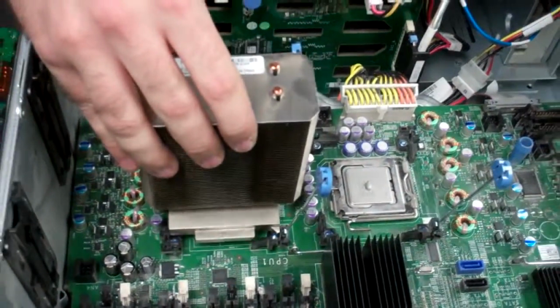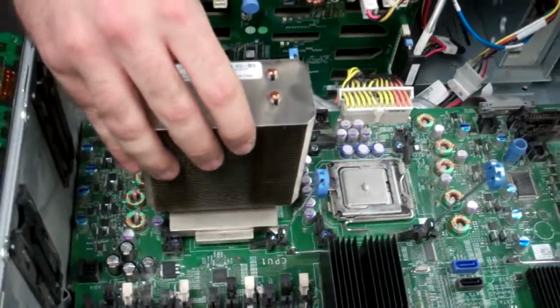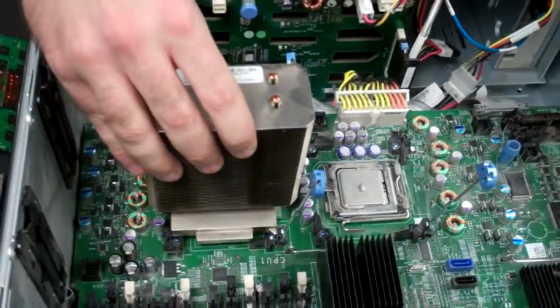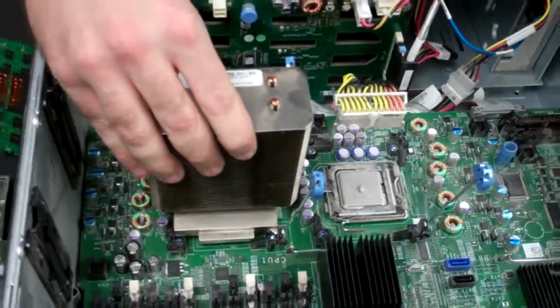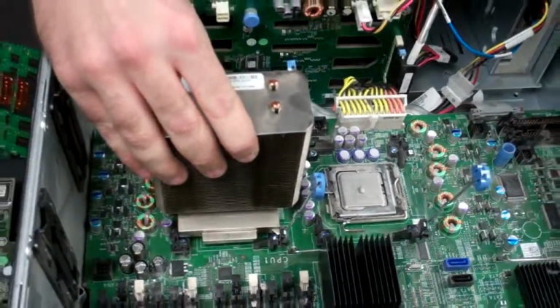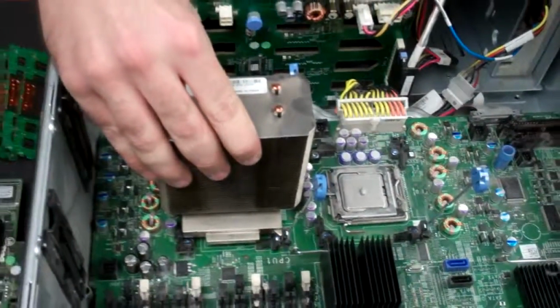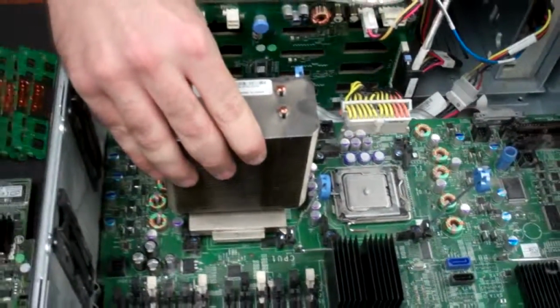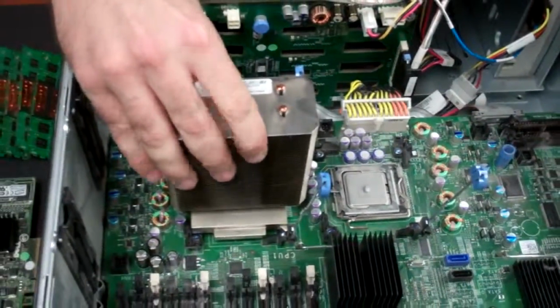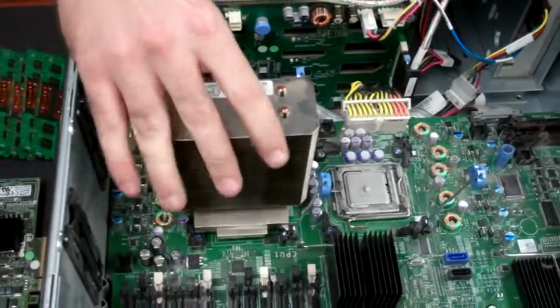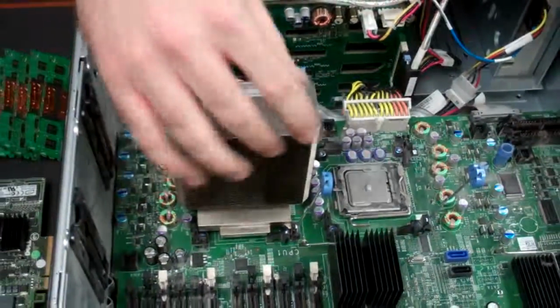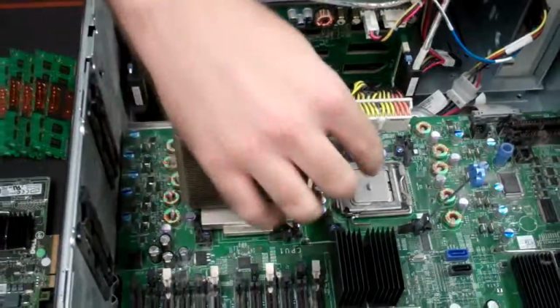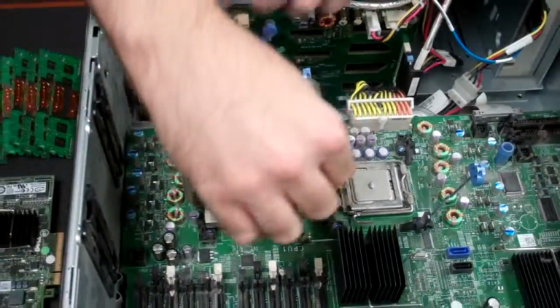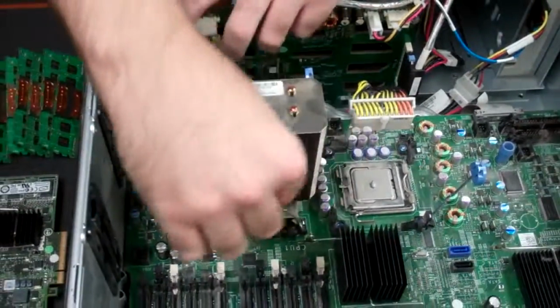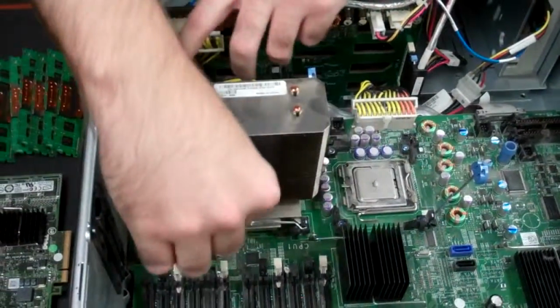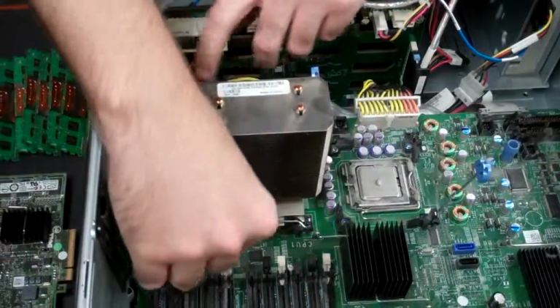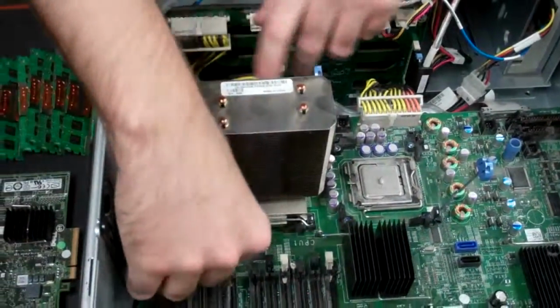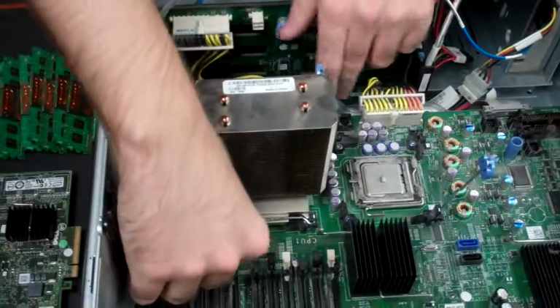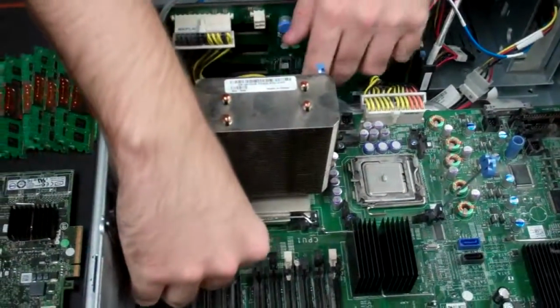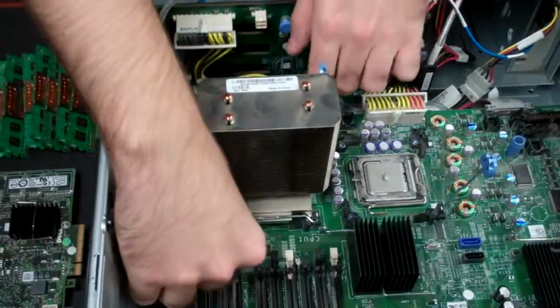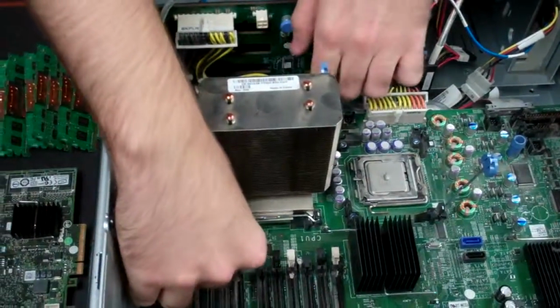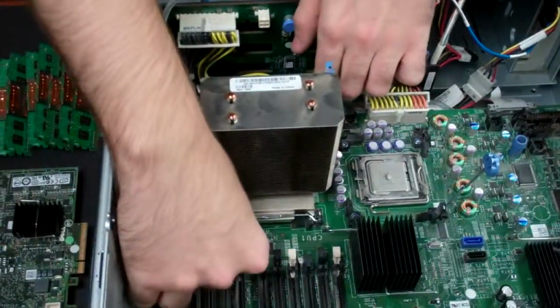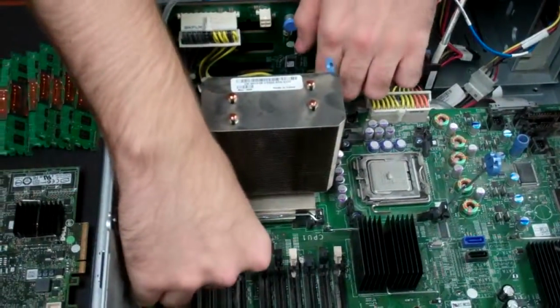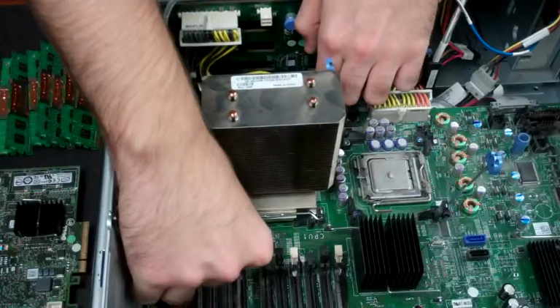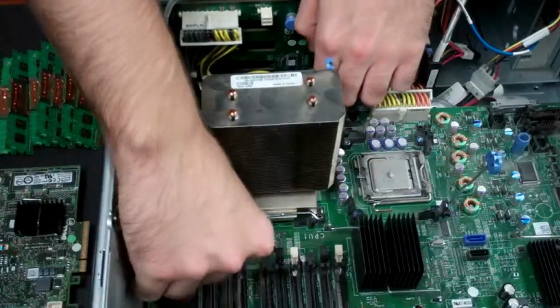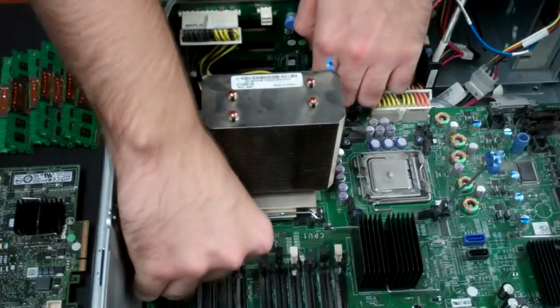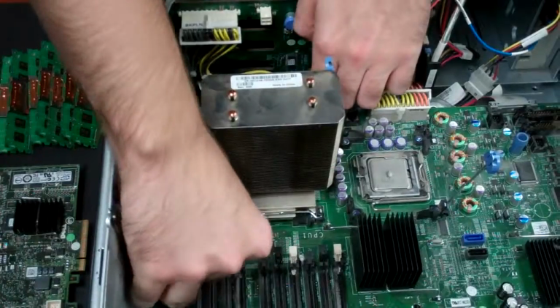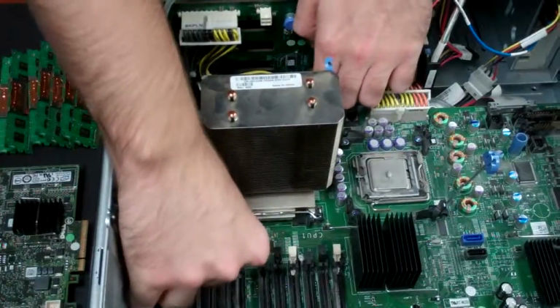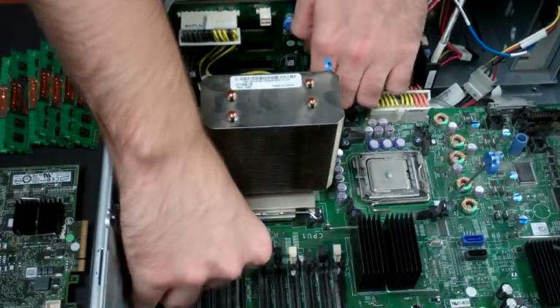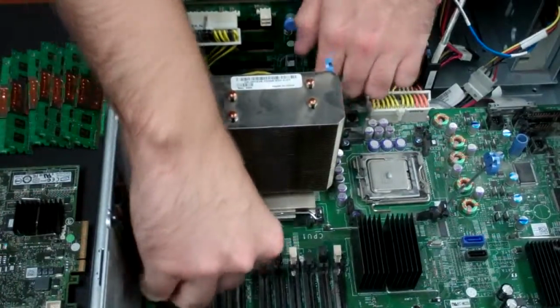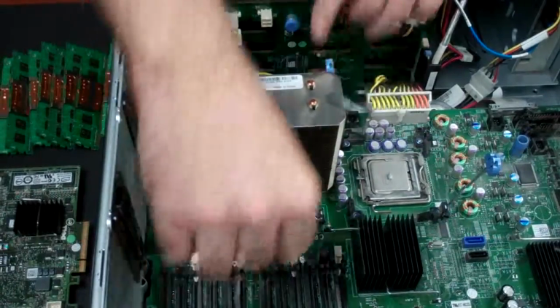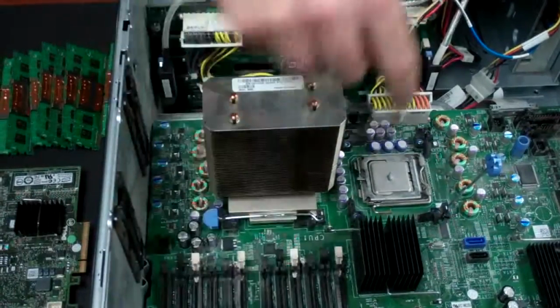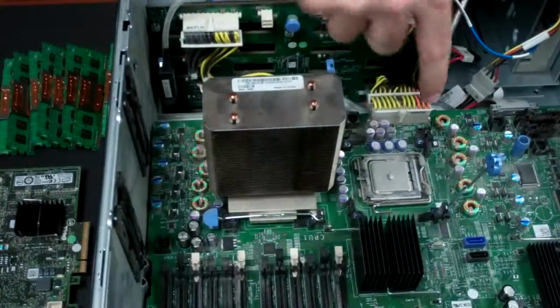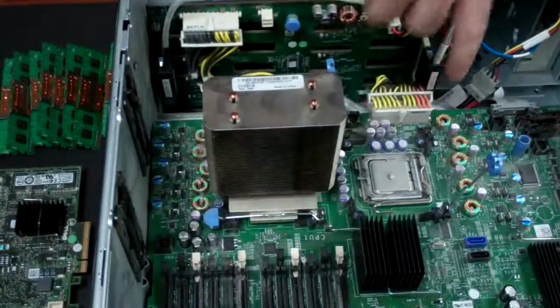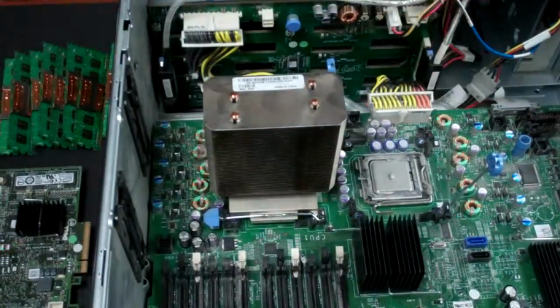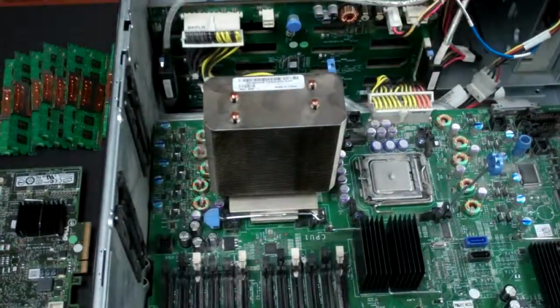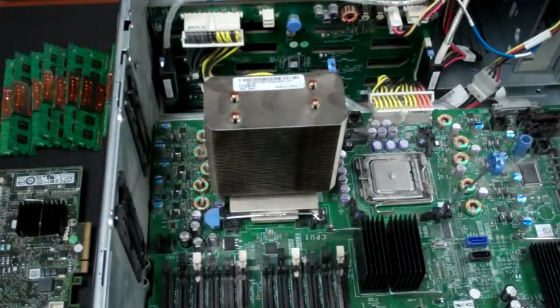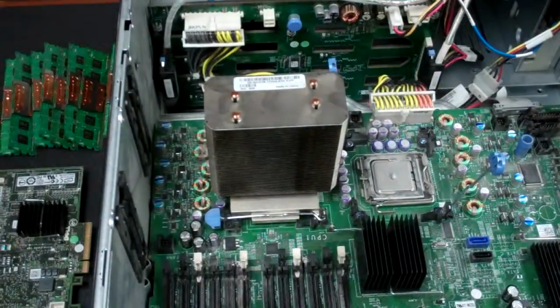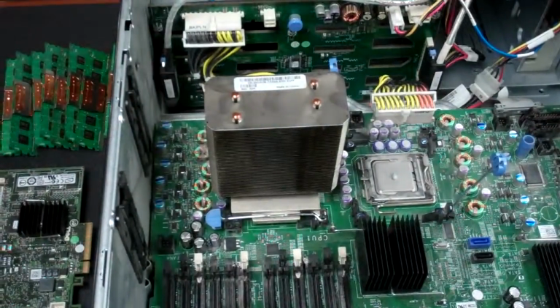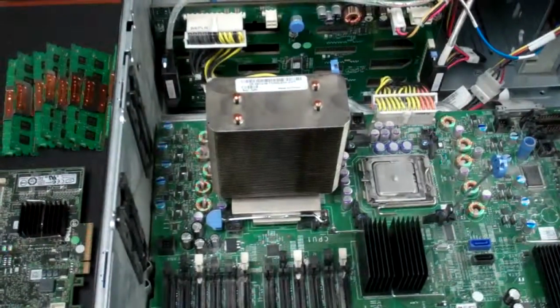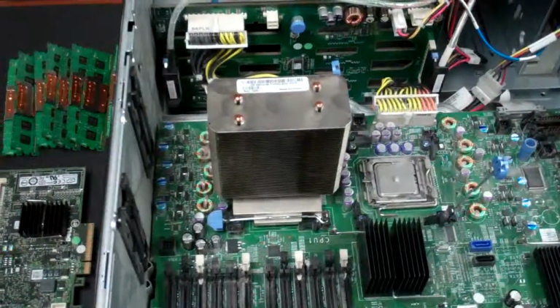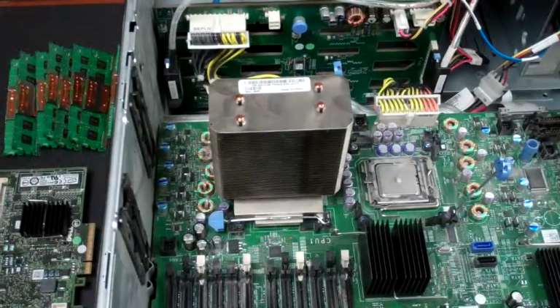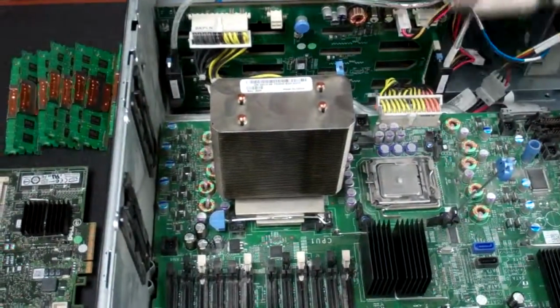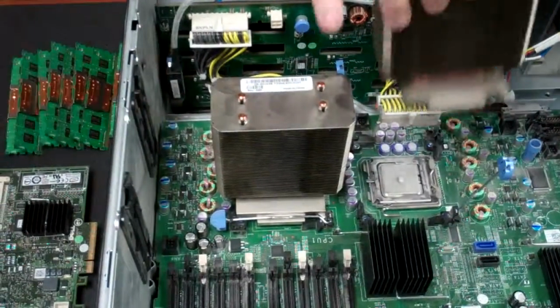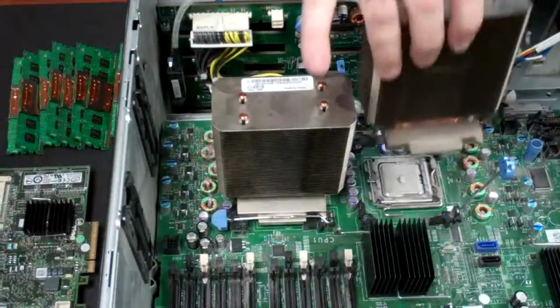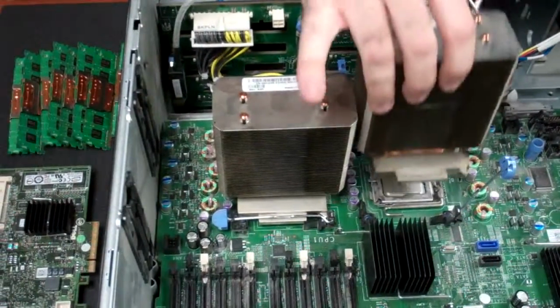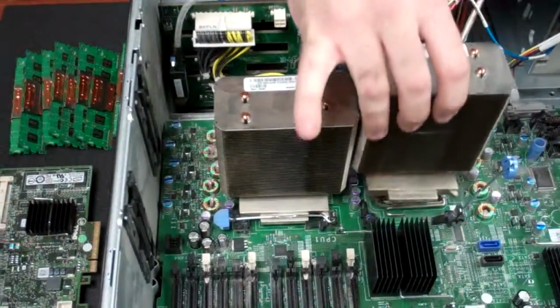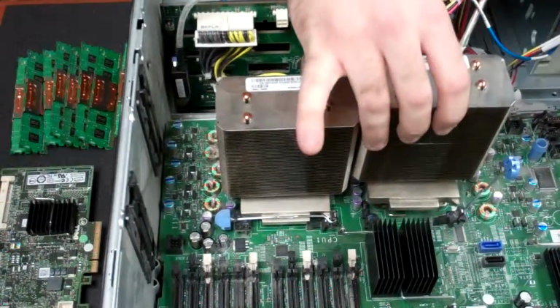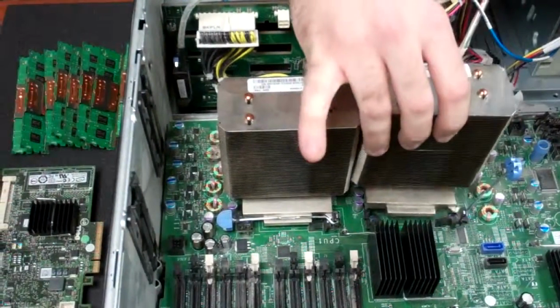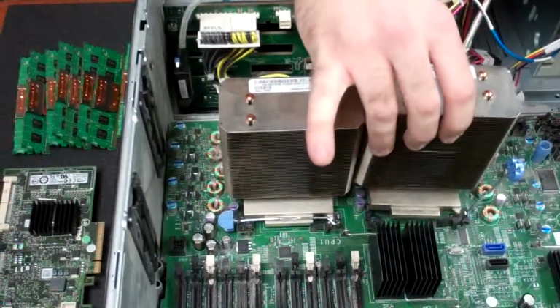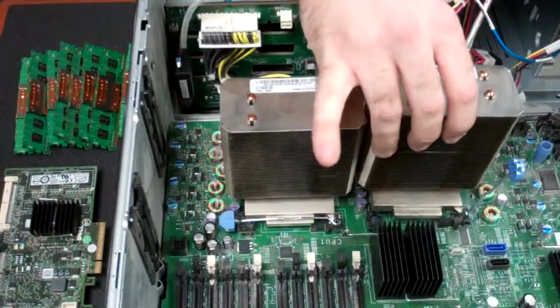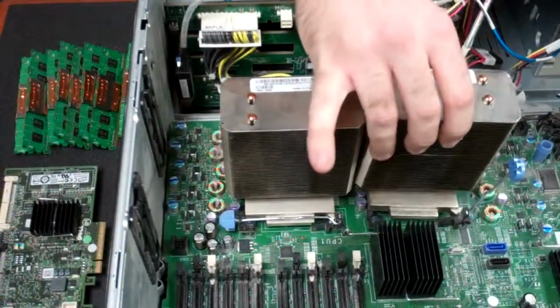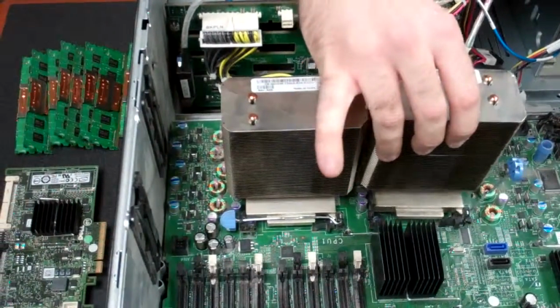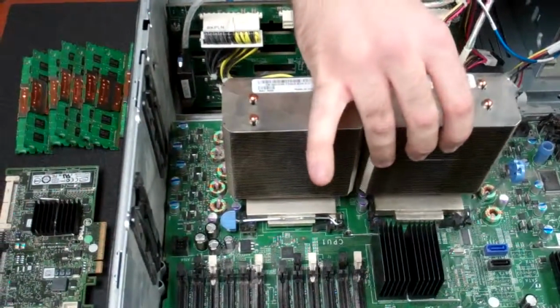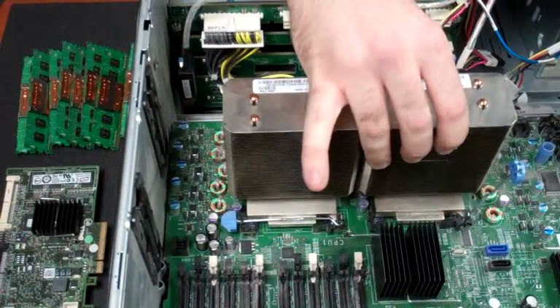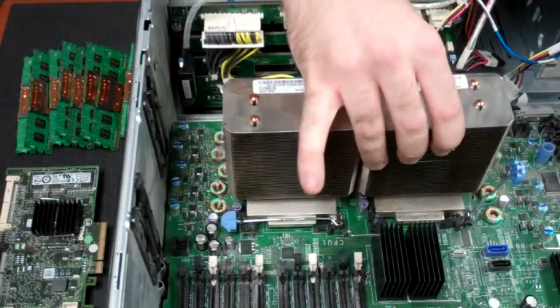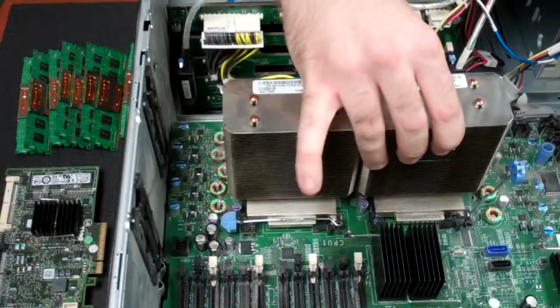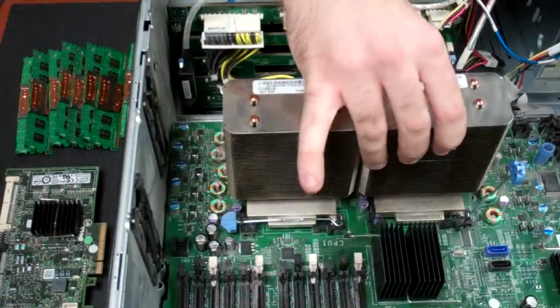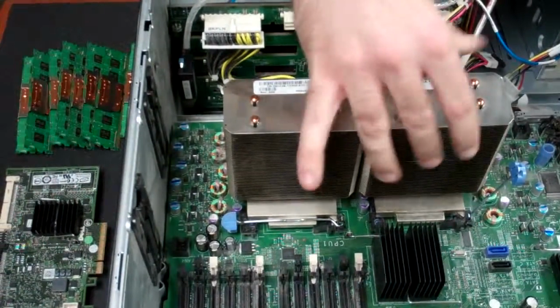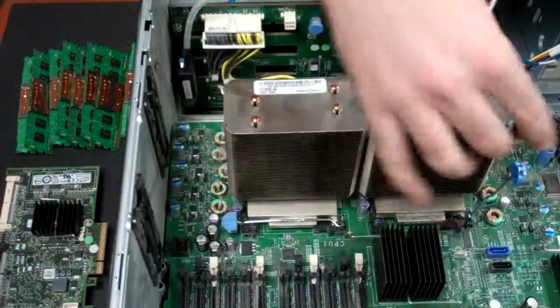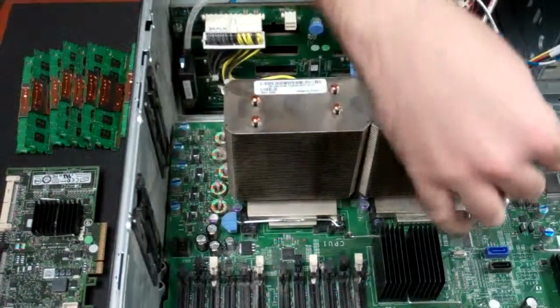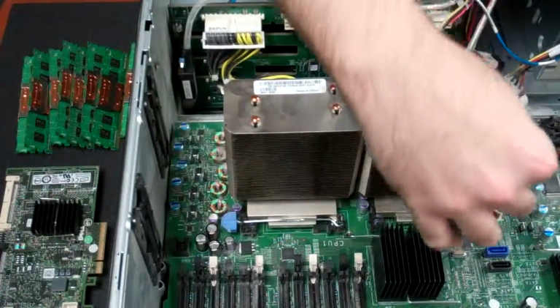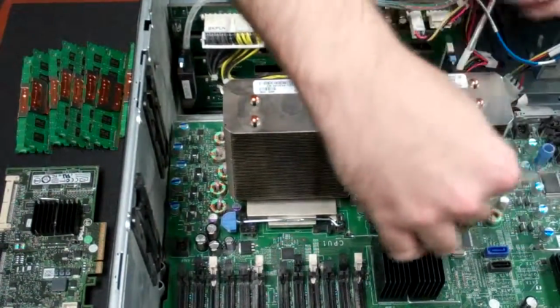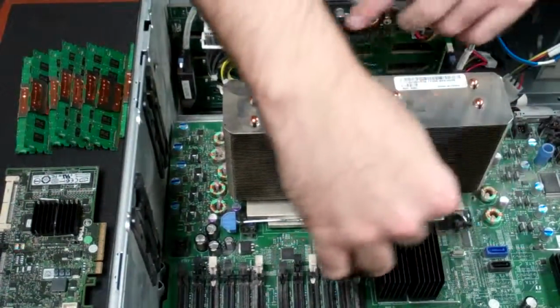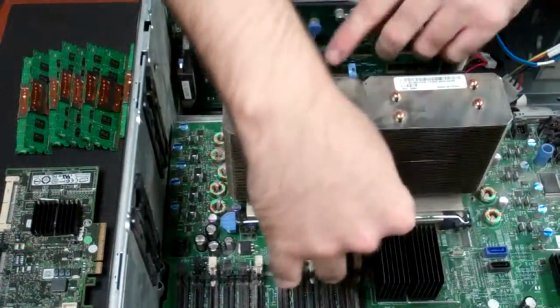Put on the heat sink, push down, then secure the two blue tabs. Same on the next processor.